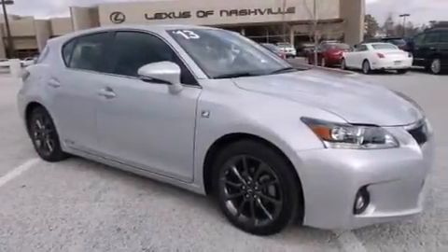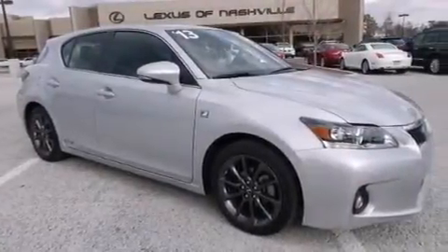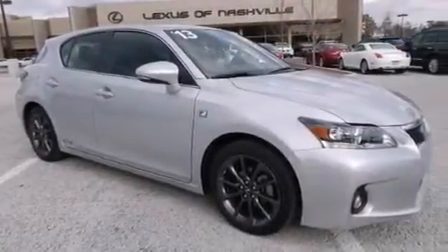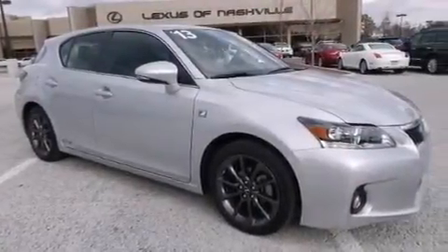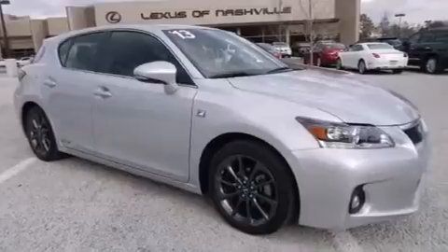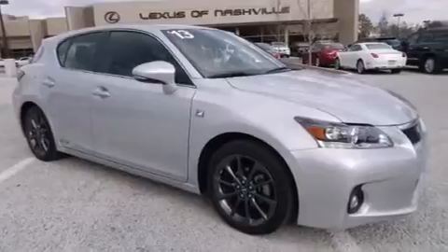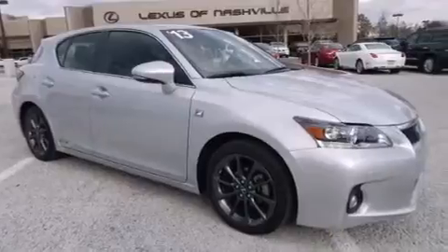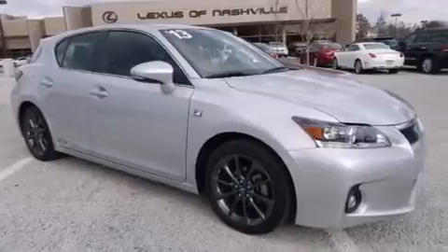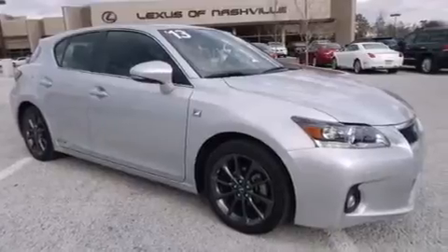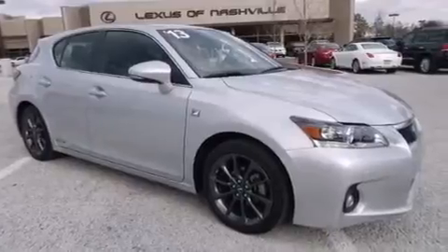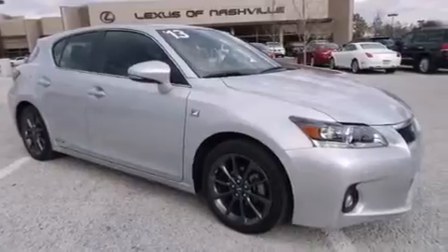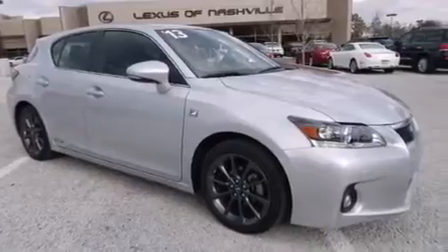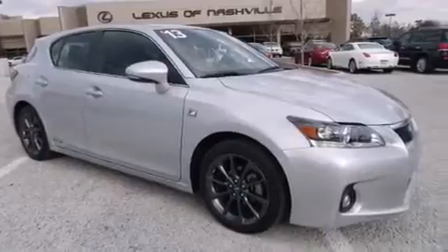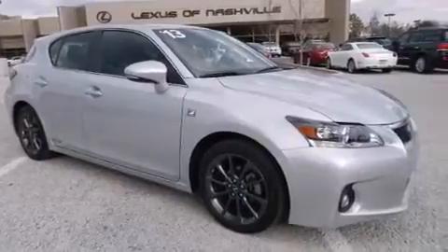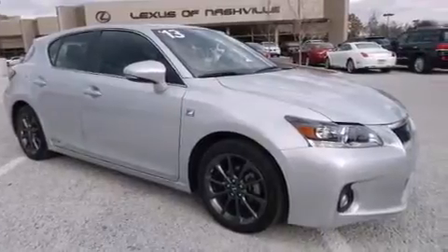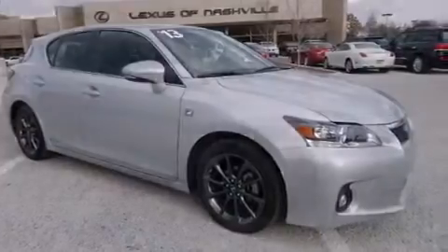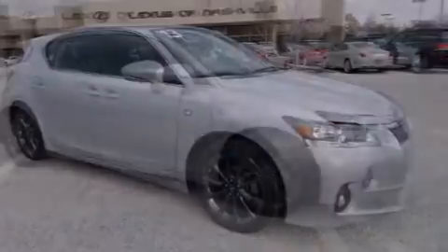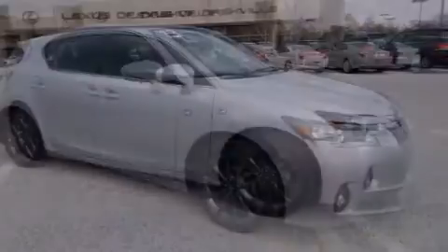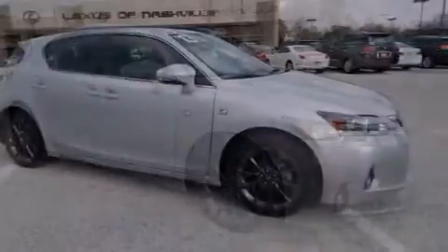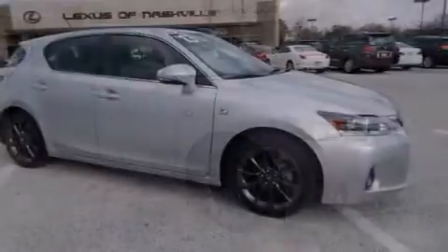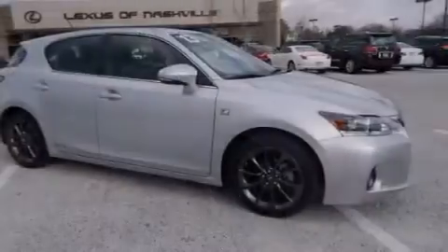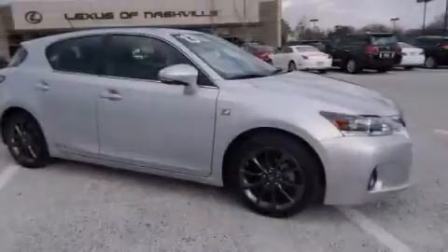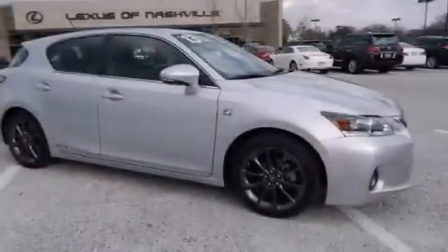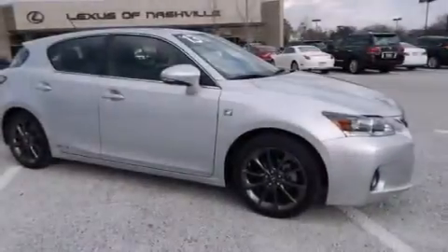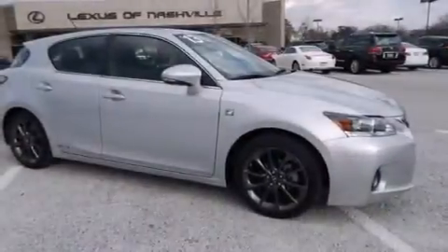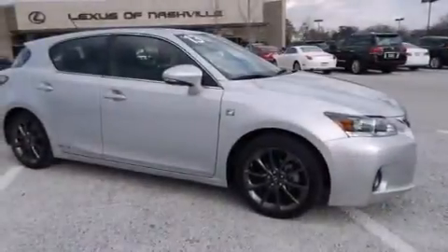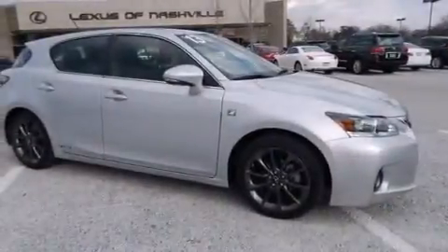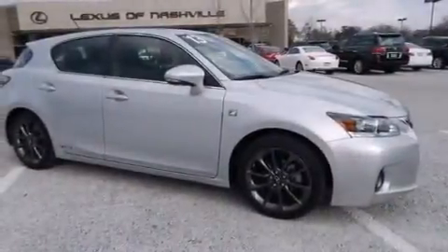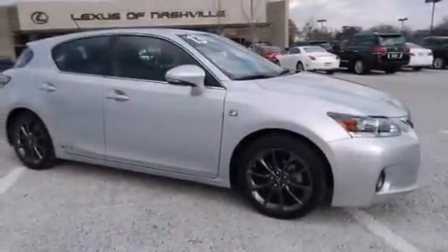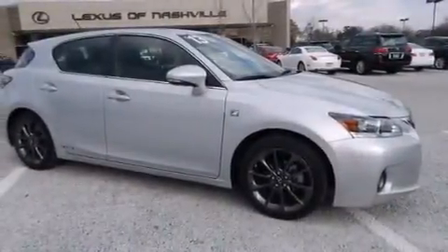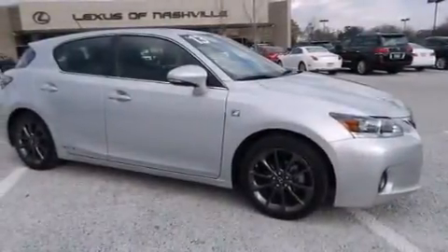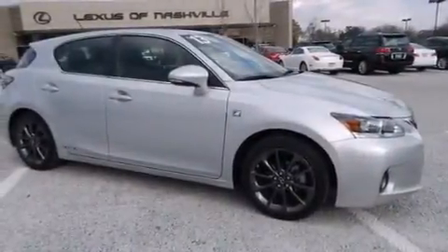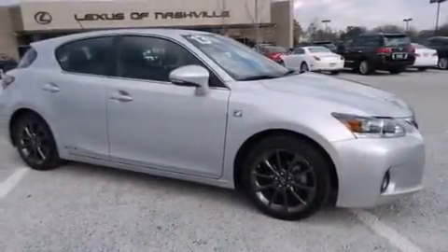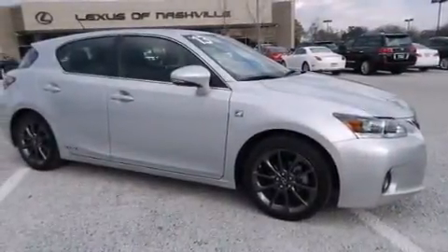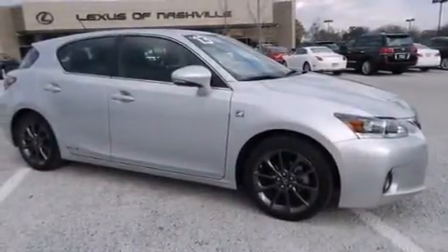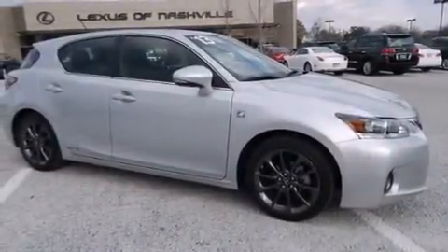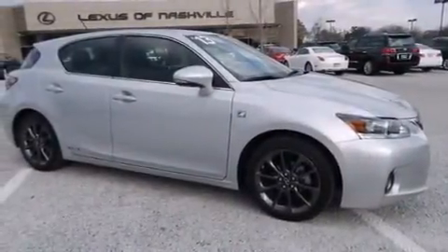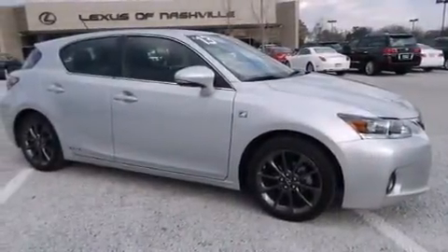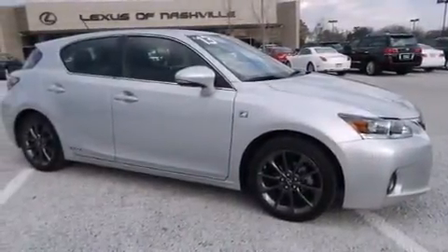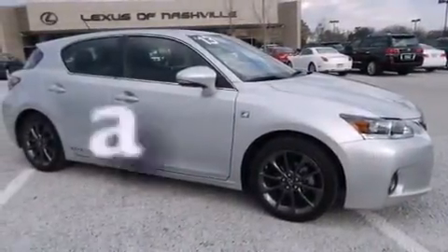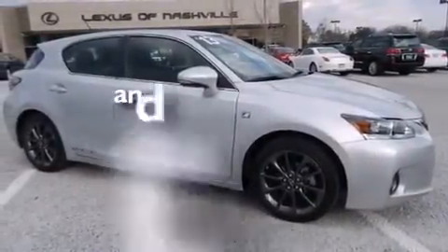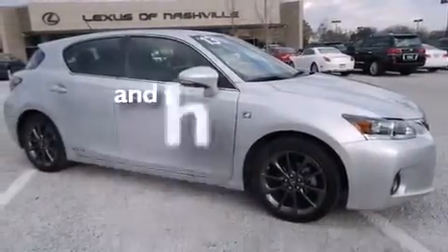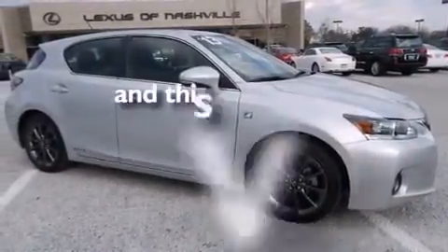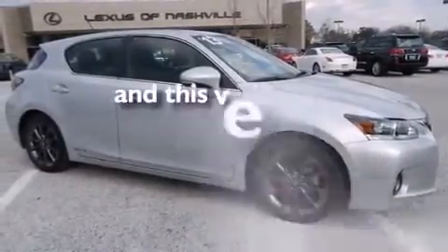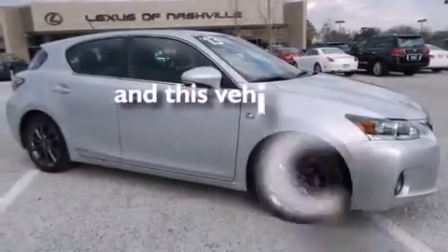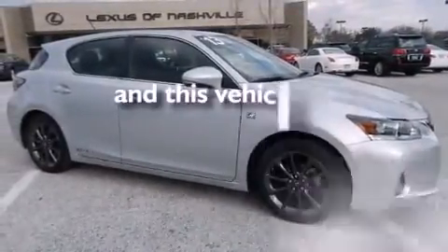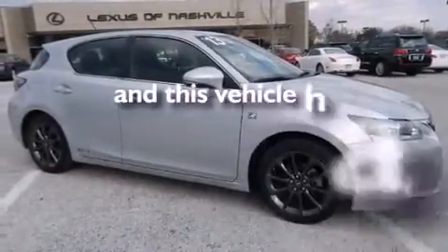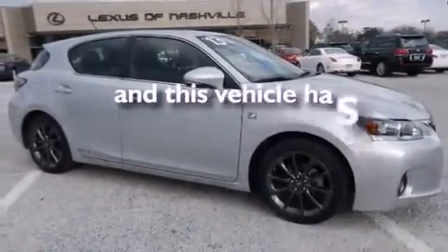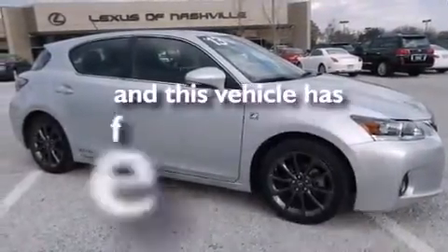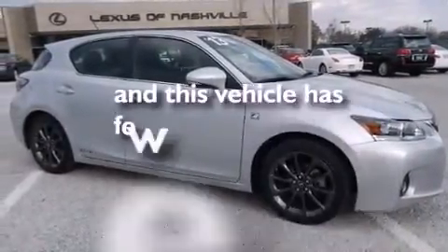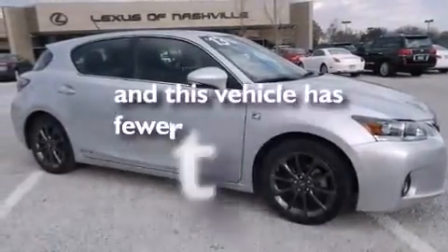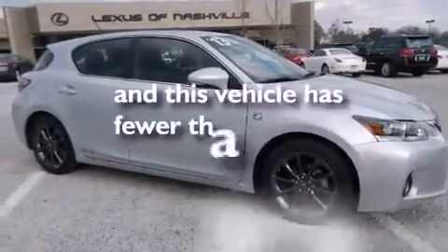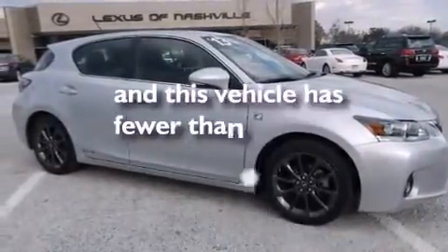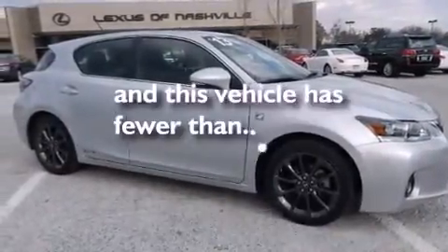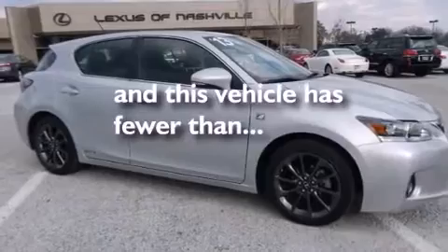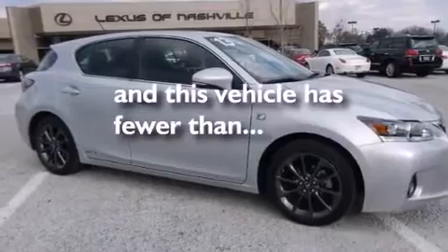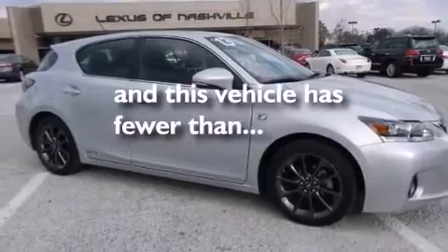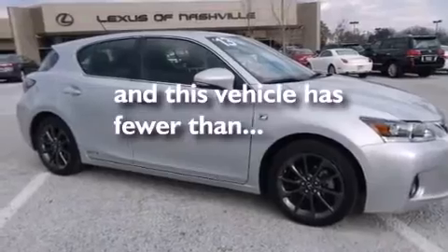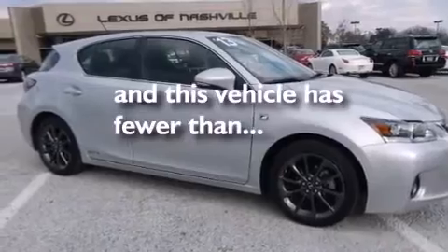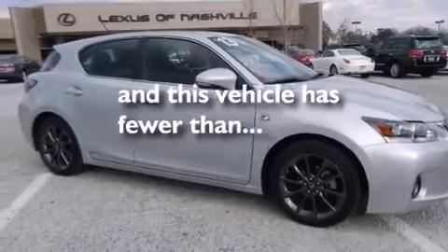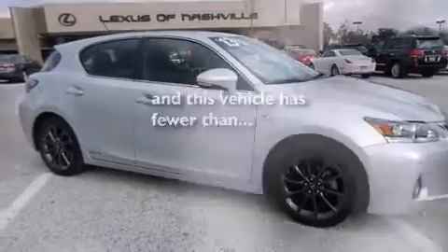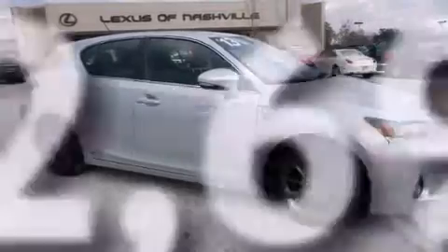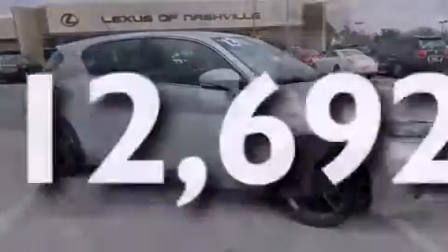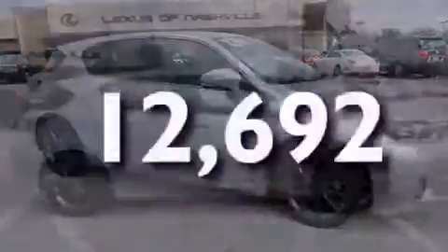Additional features include a push-button ignition, variable valve timing, and this vehicle has fewer than 13,000 miles on the odometer.